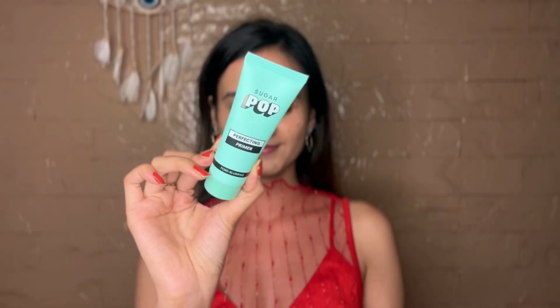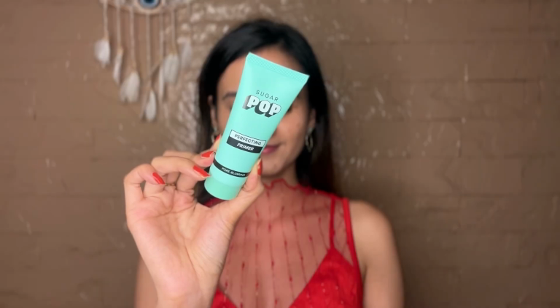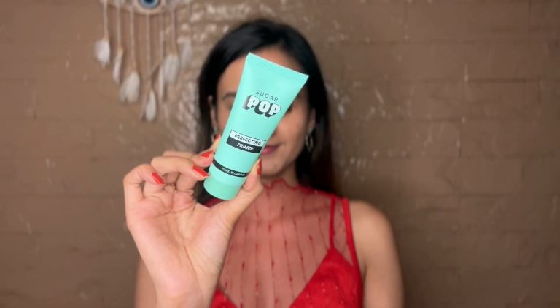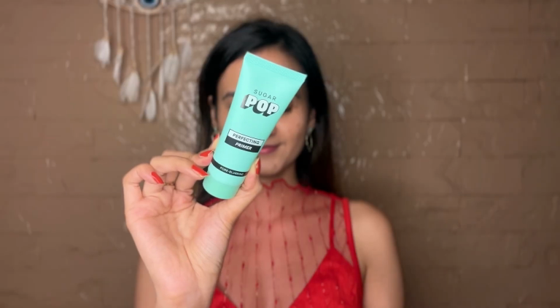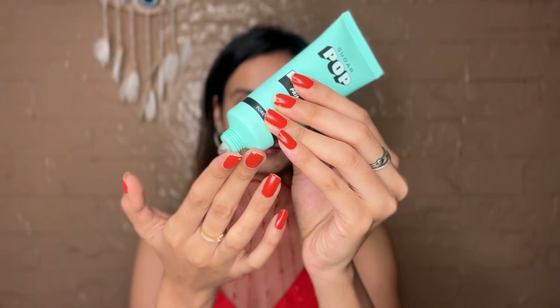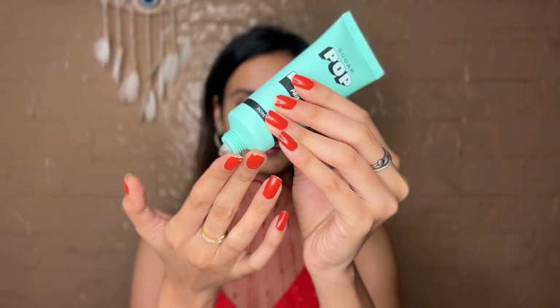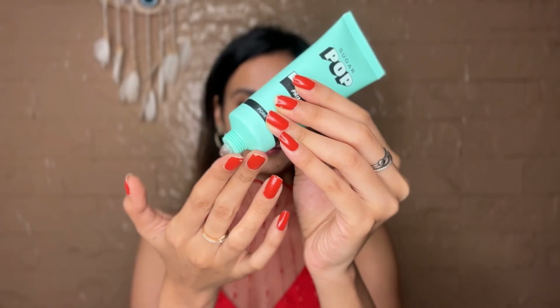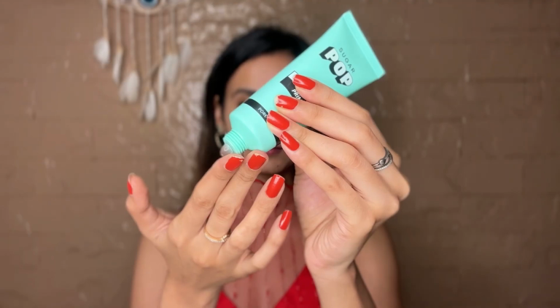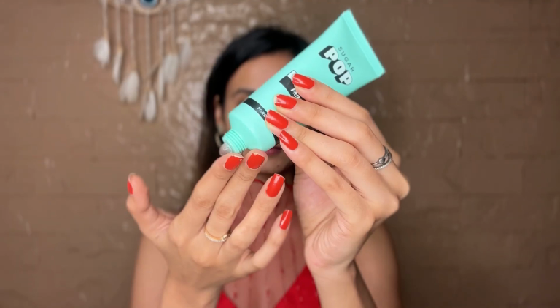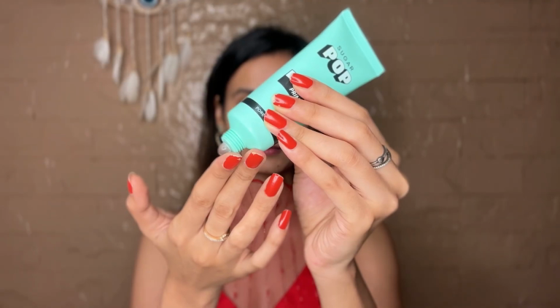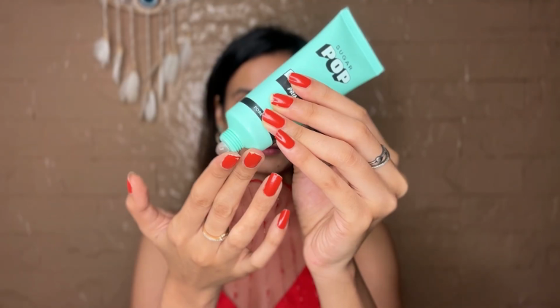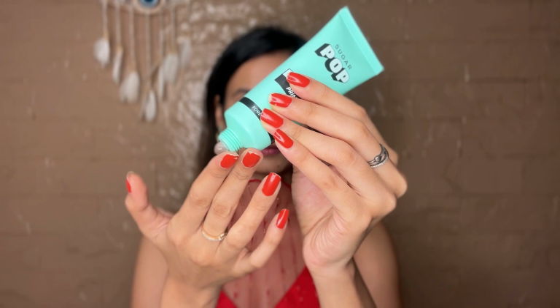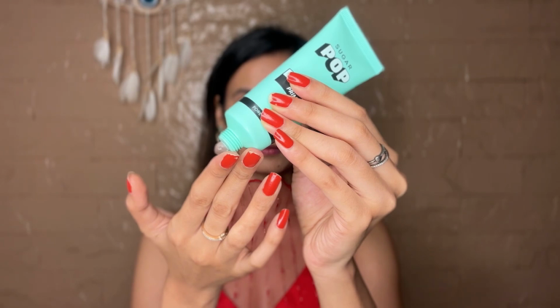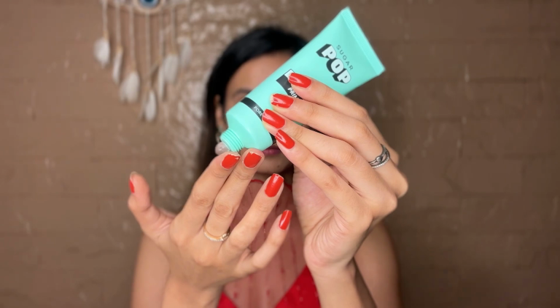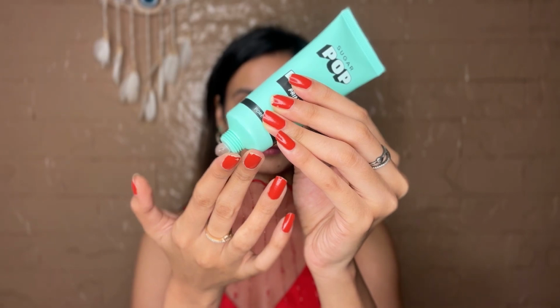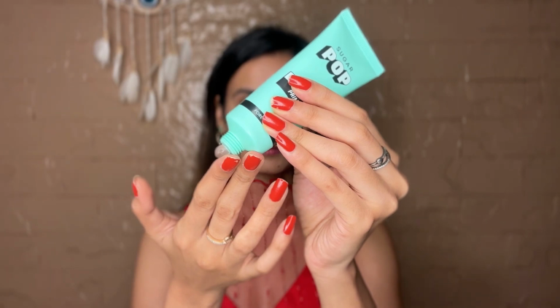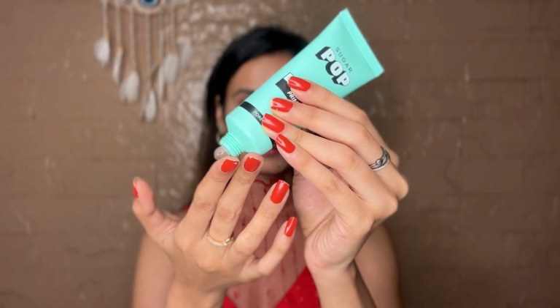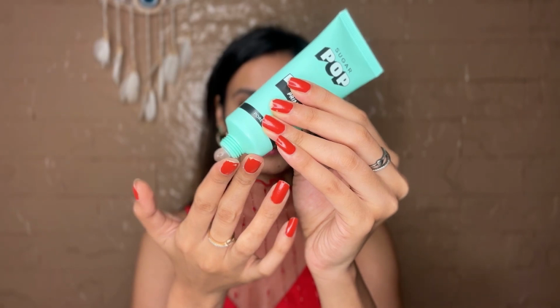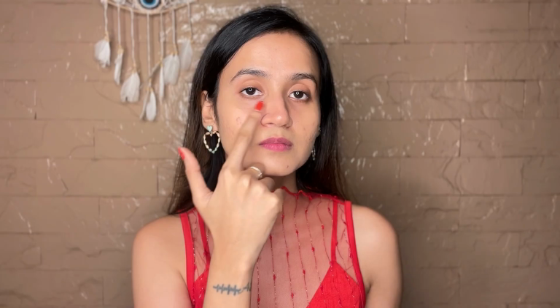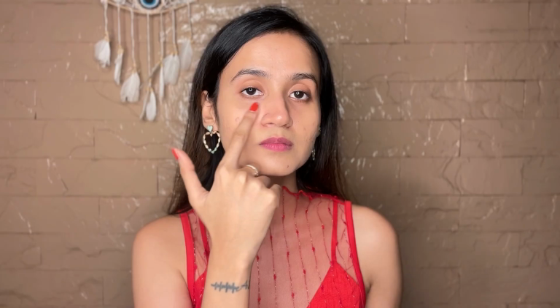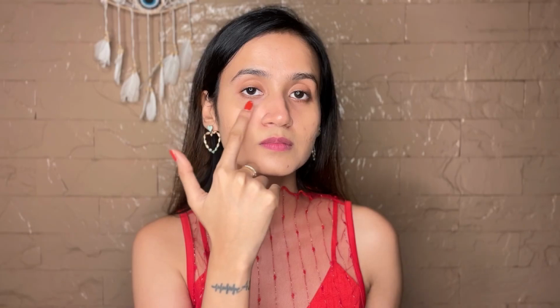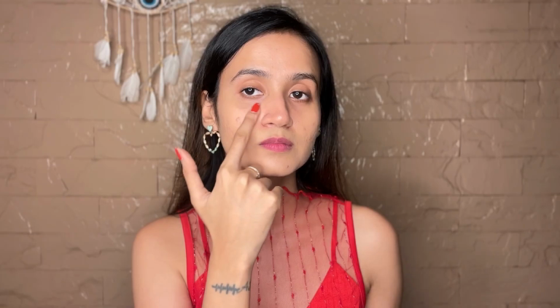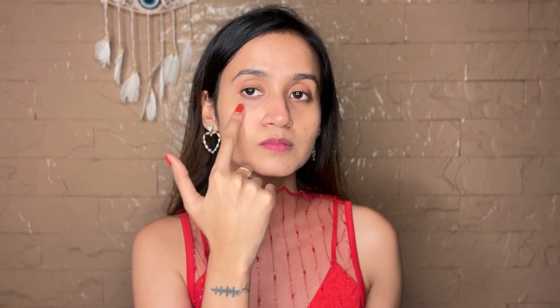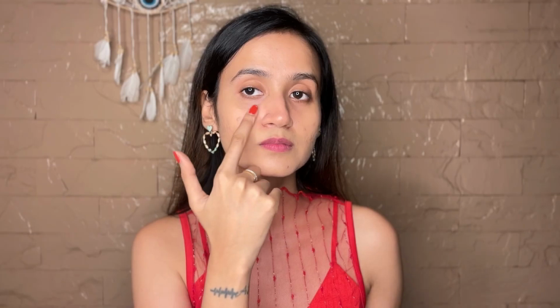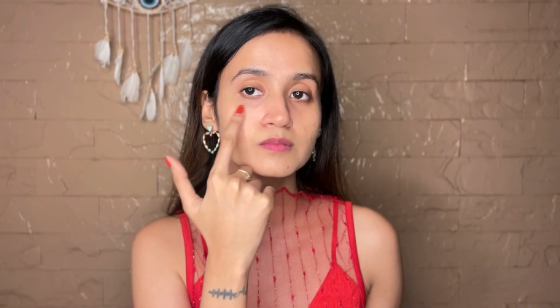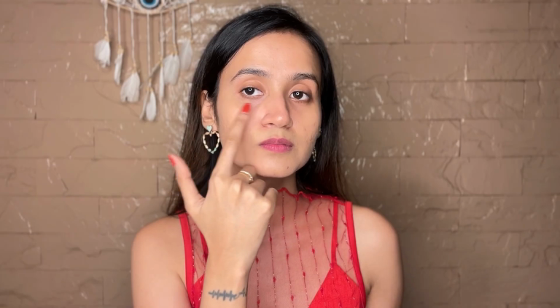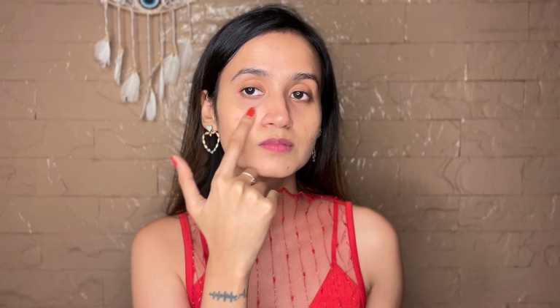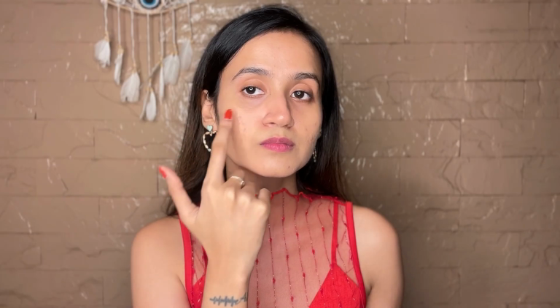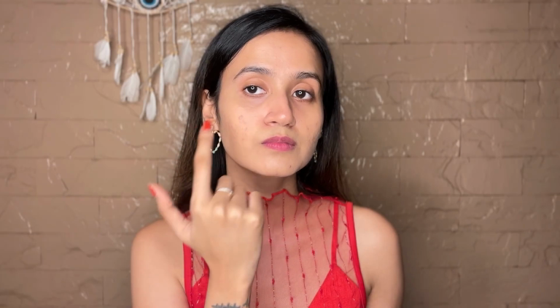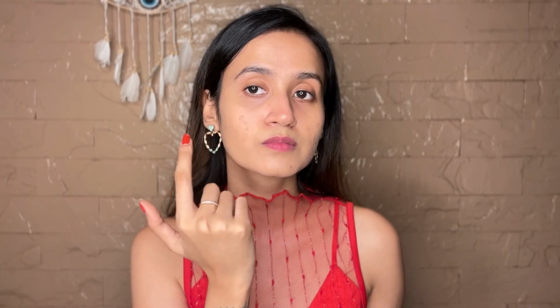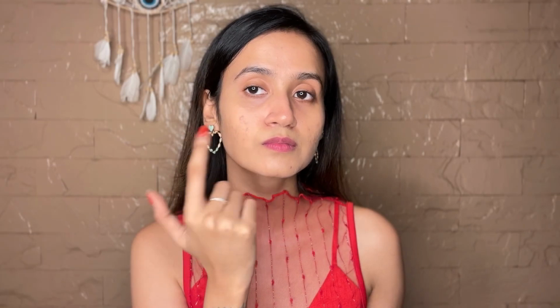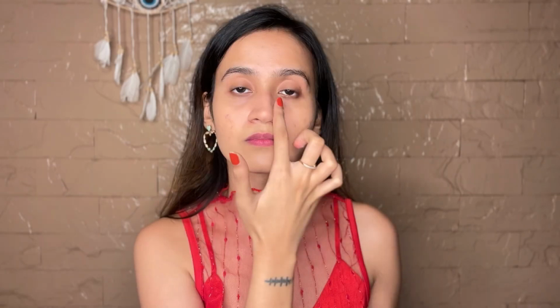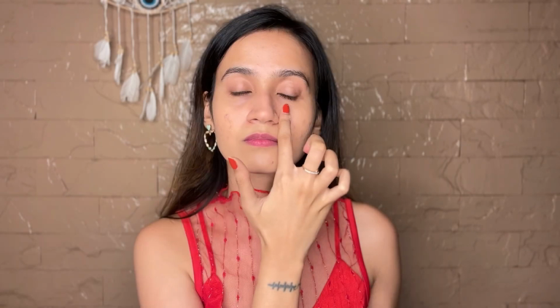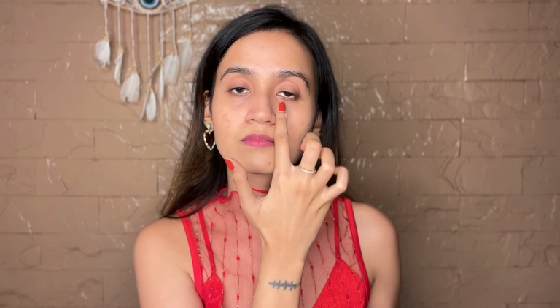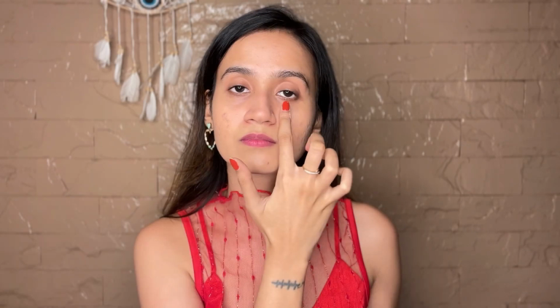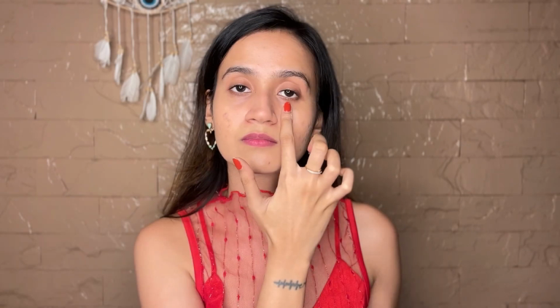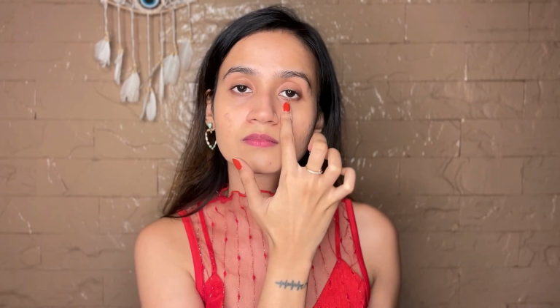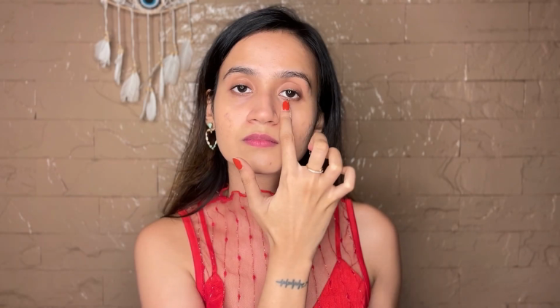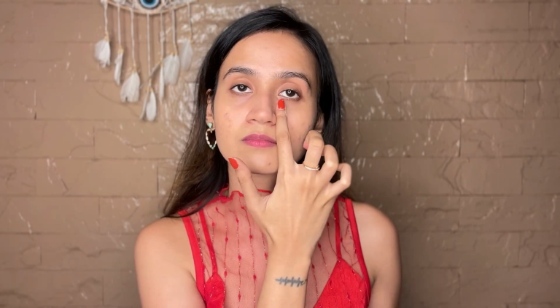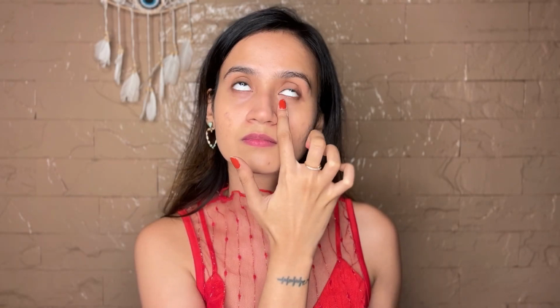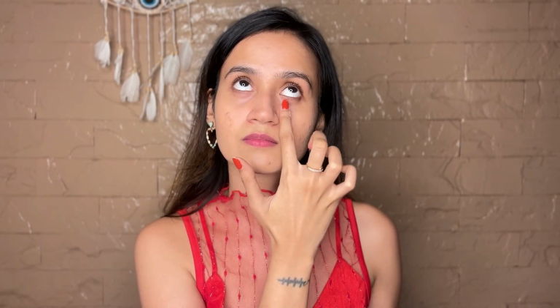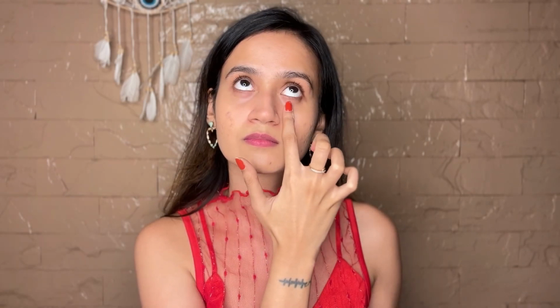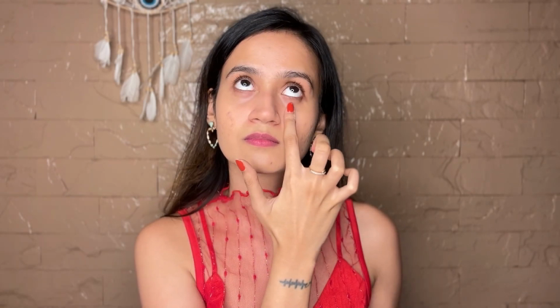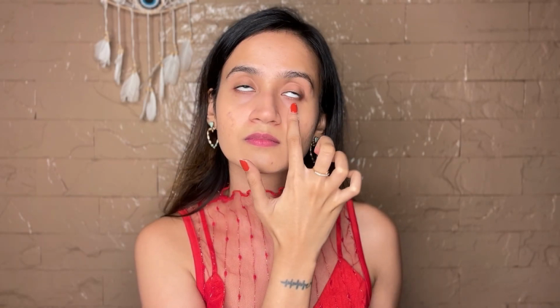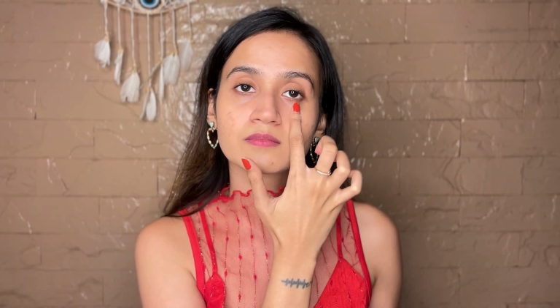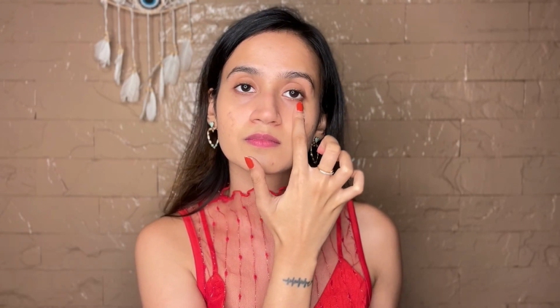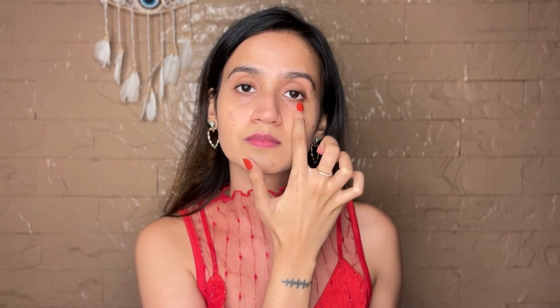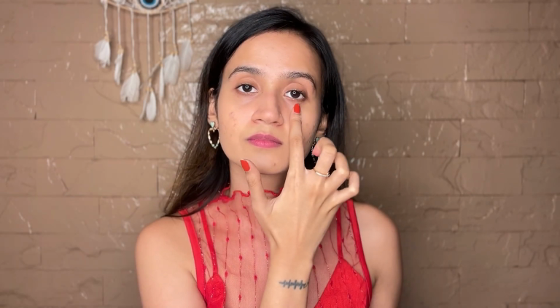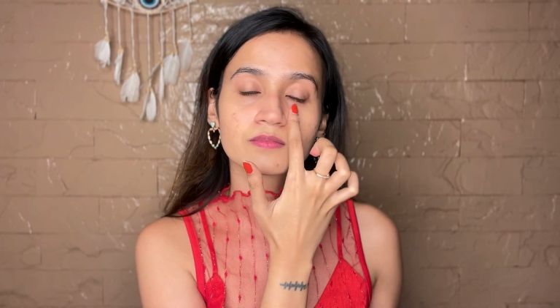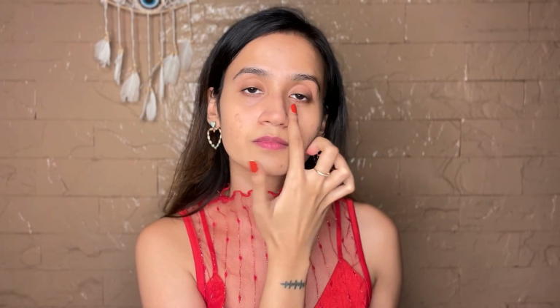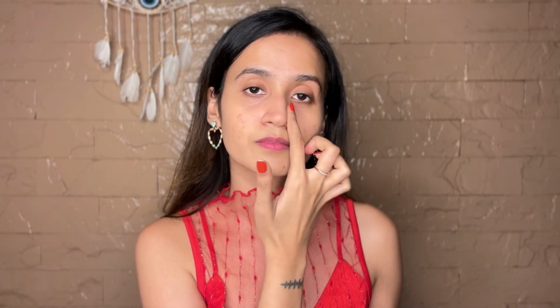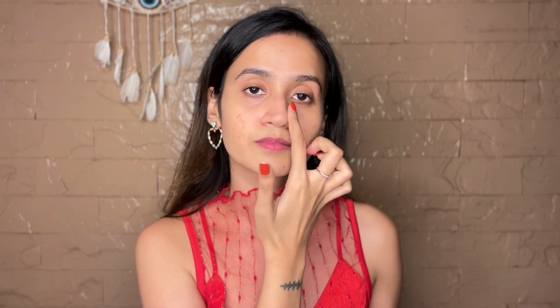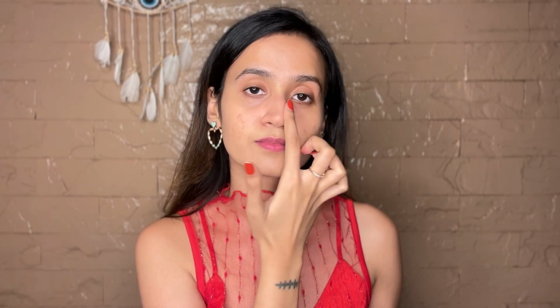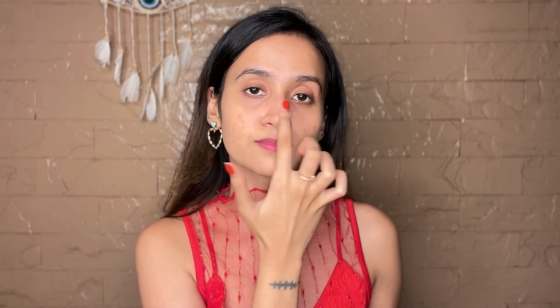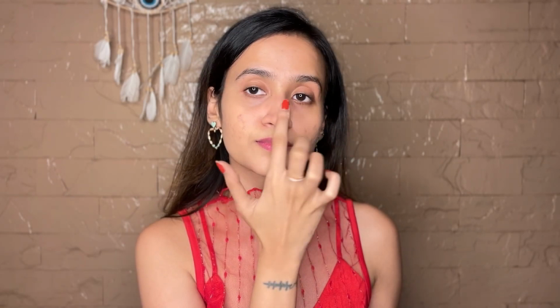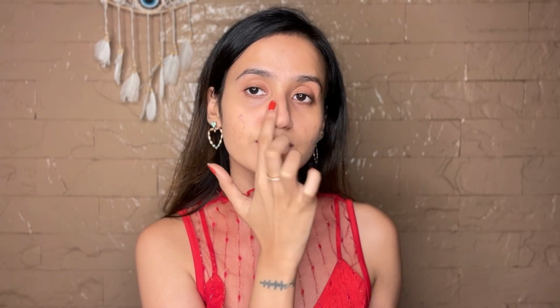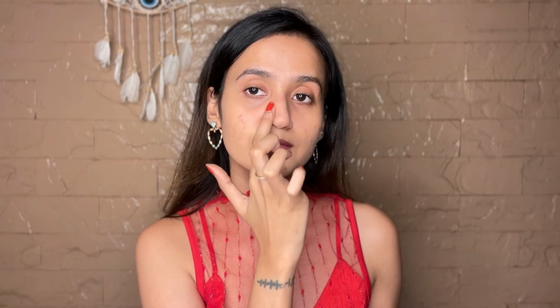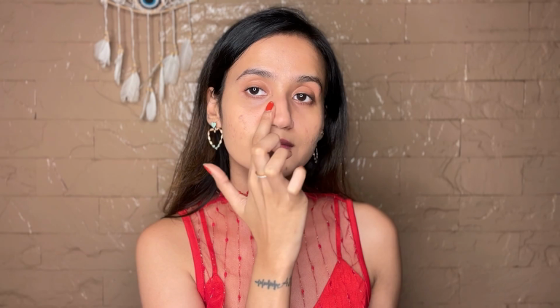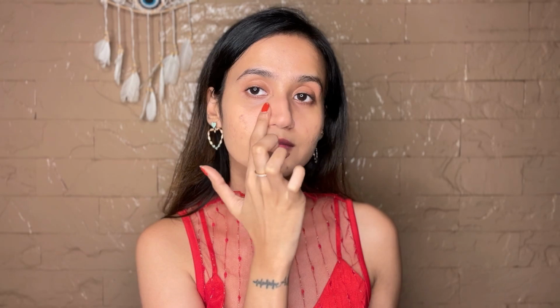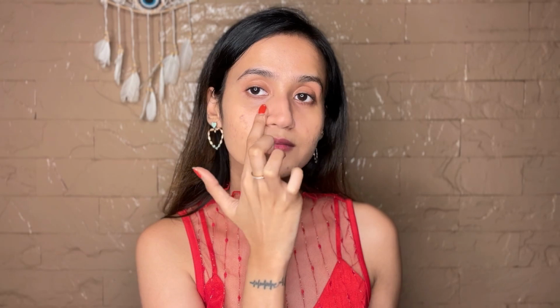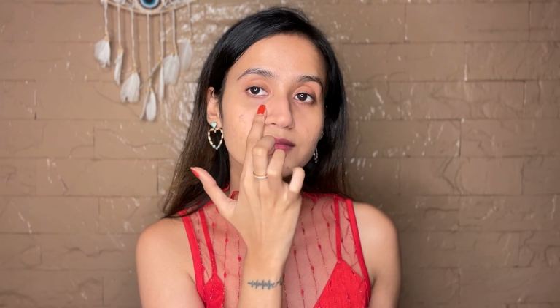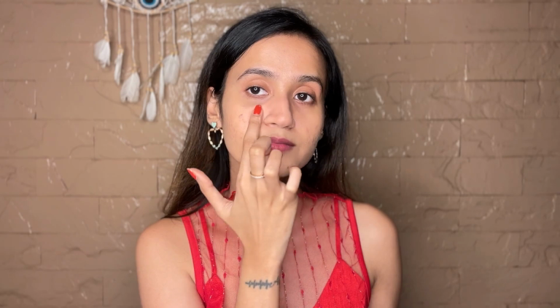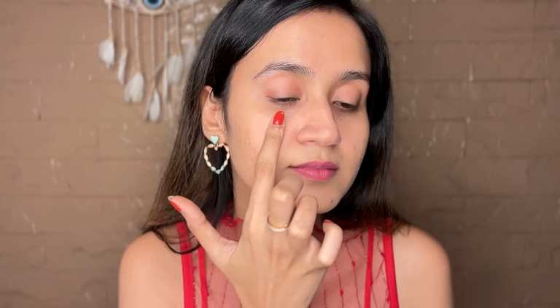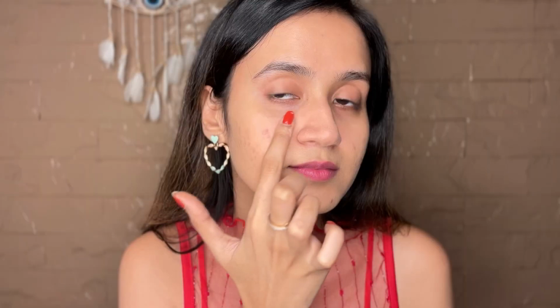Starting off with the perfecting primer, which I'll concentrate mainly on my t-zone, just so that my base has a perfect finish.